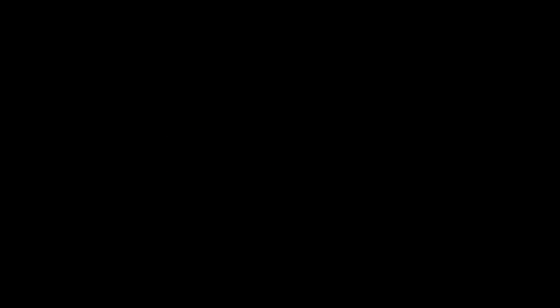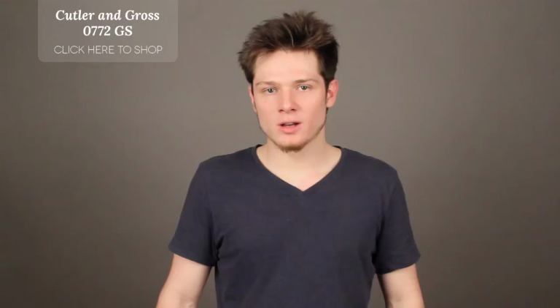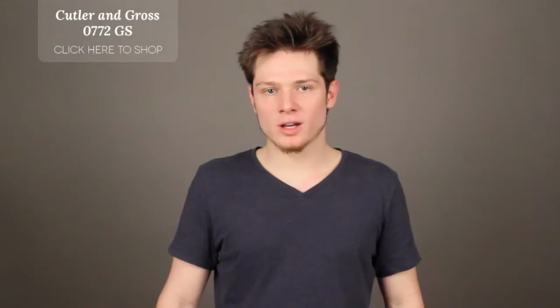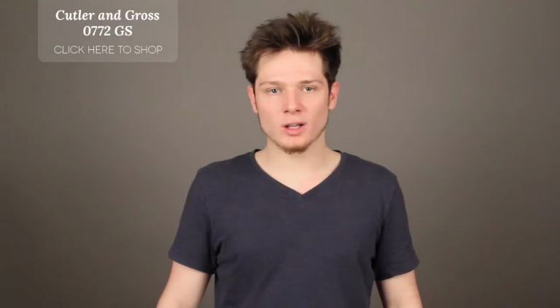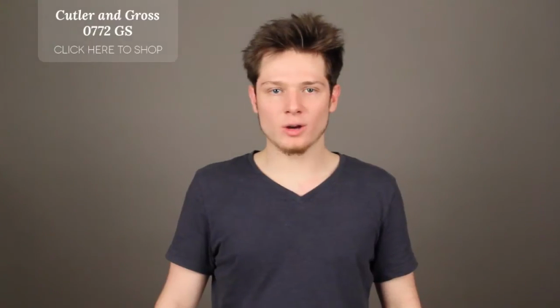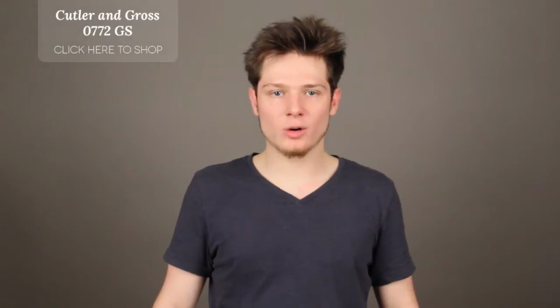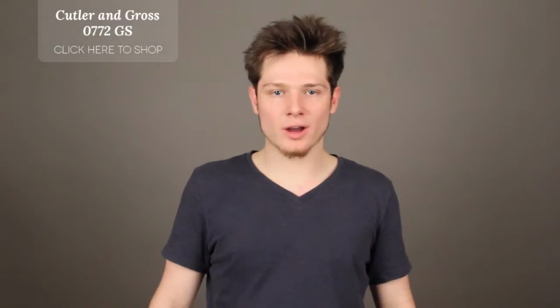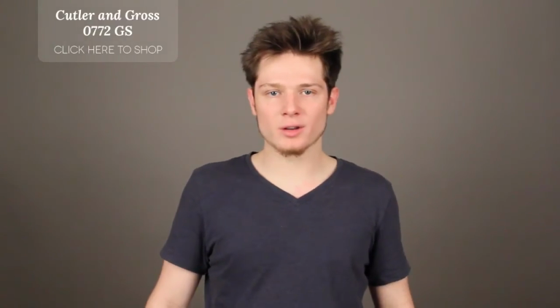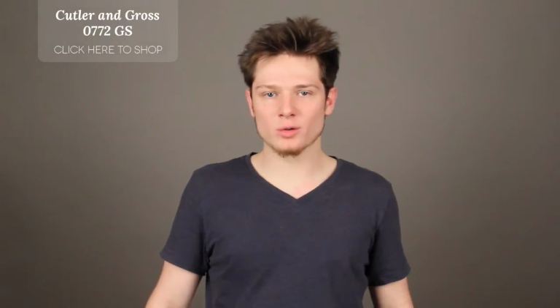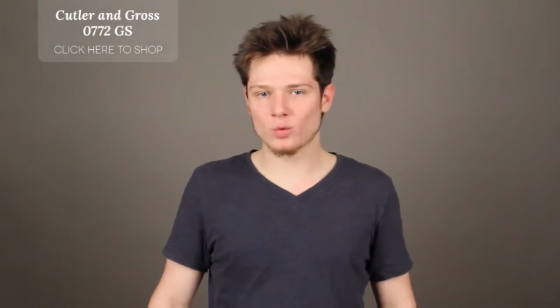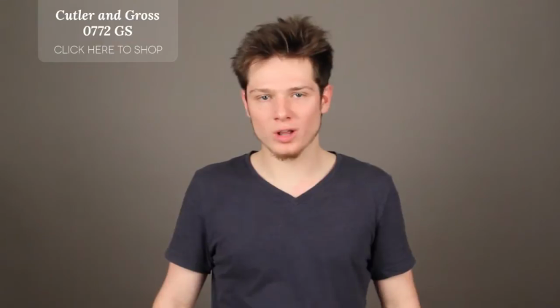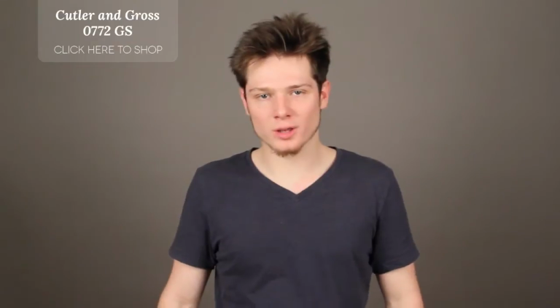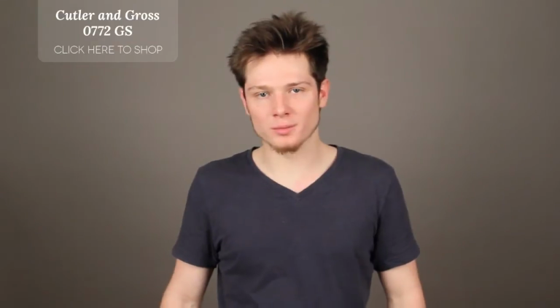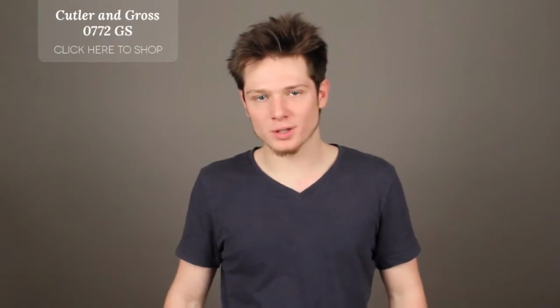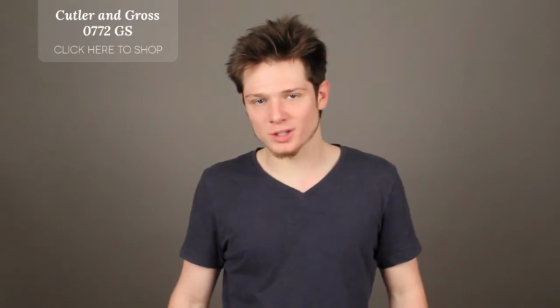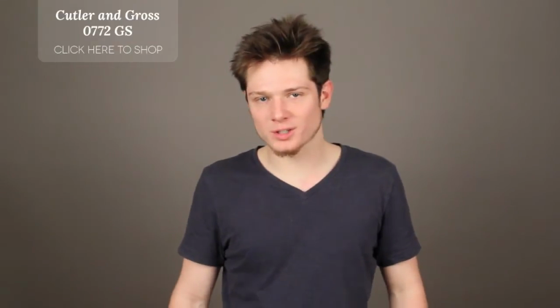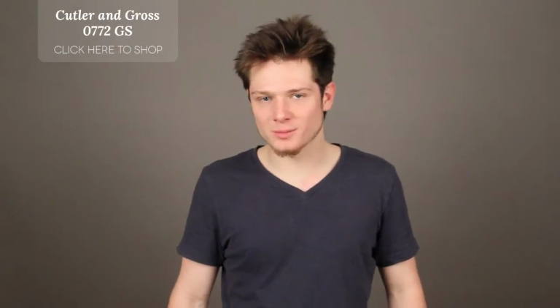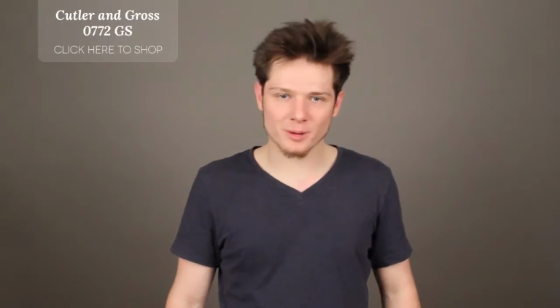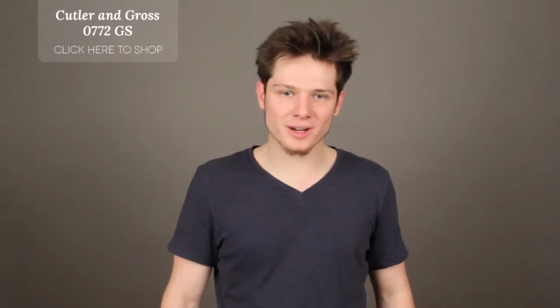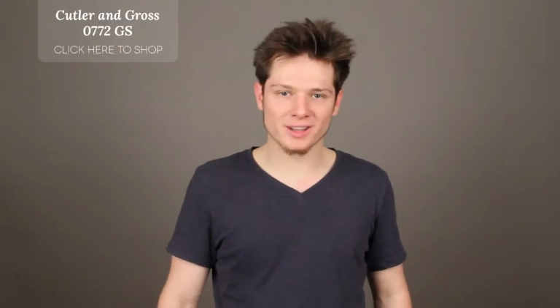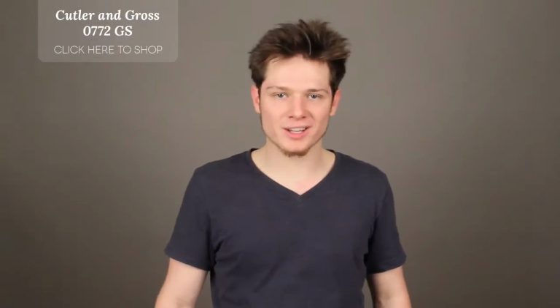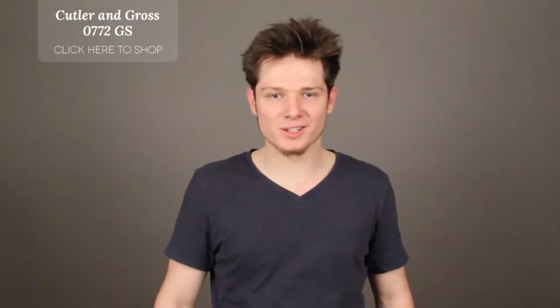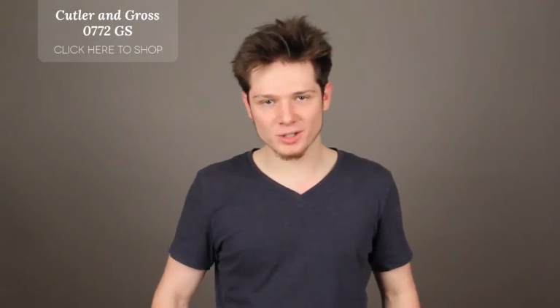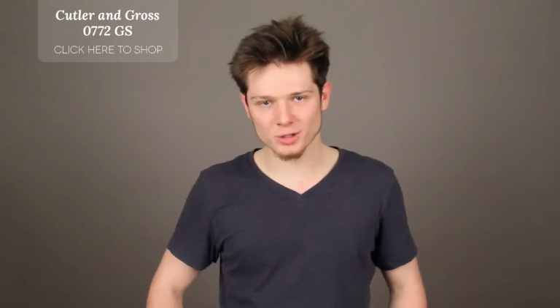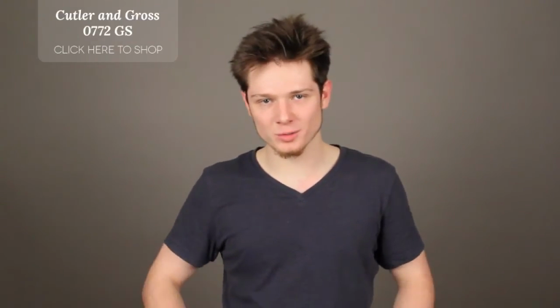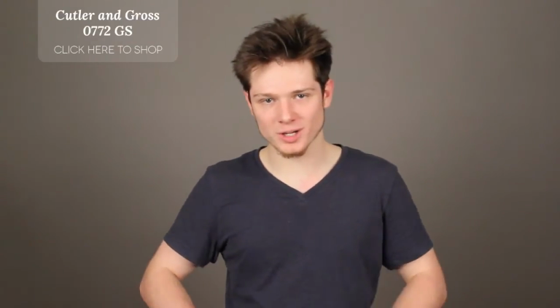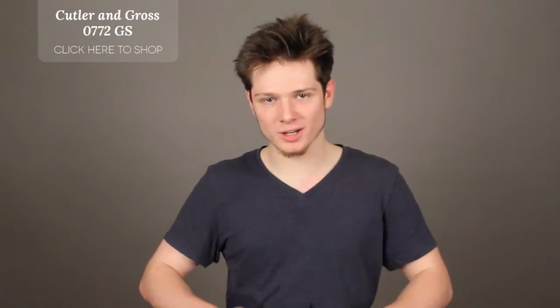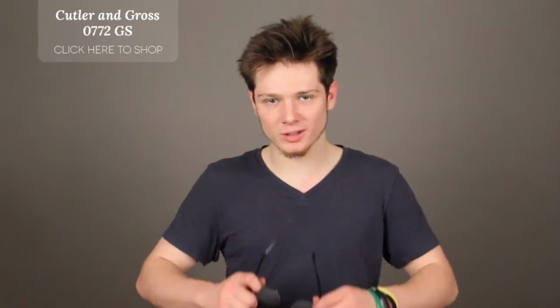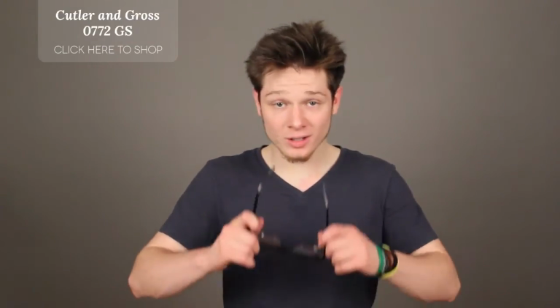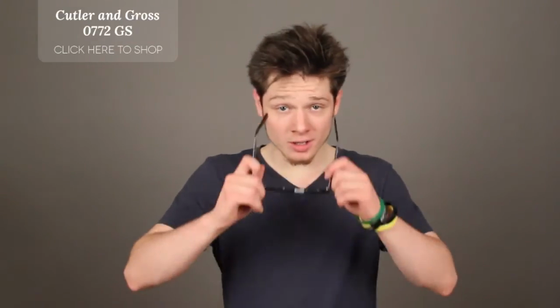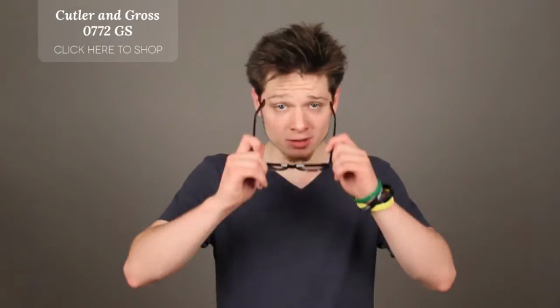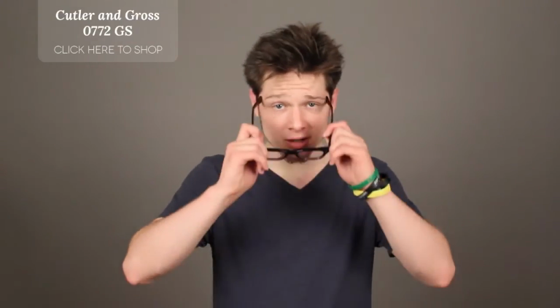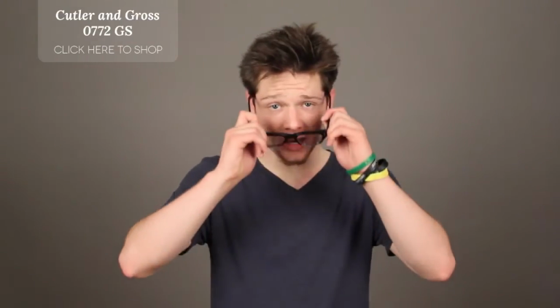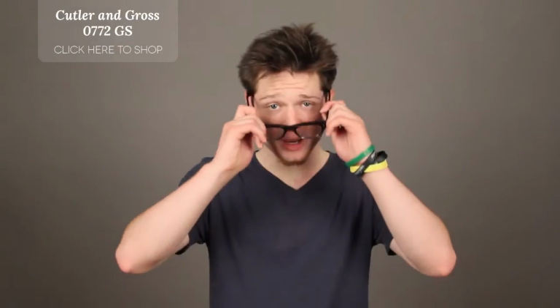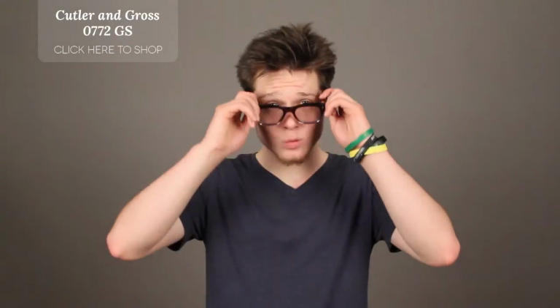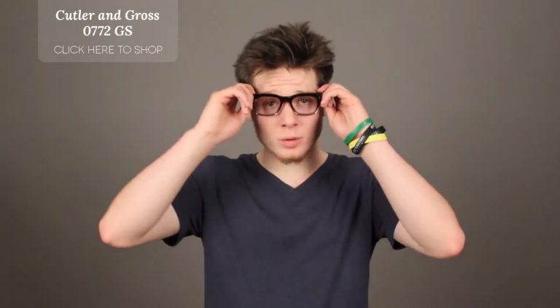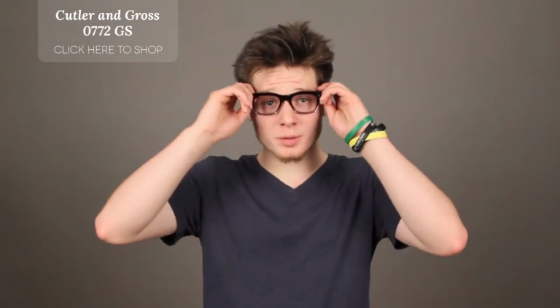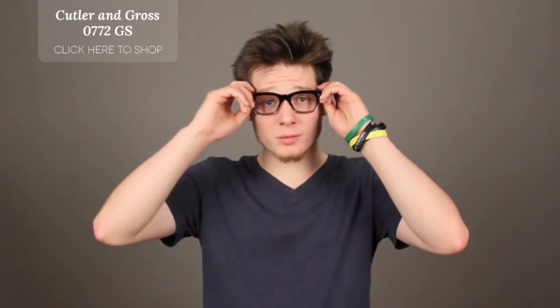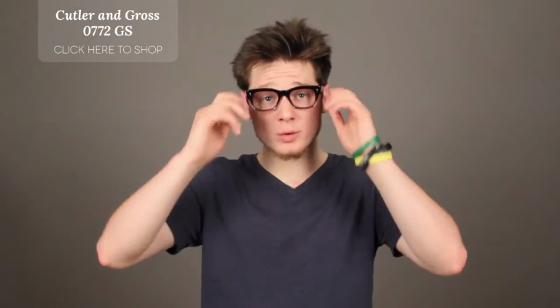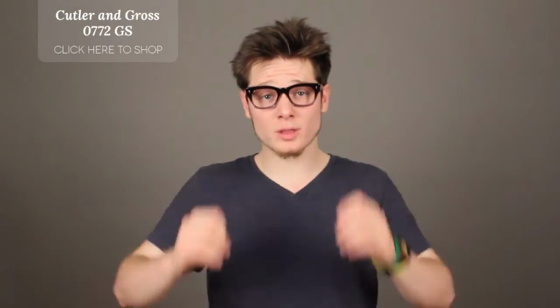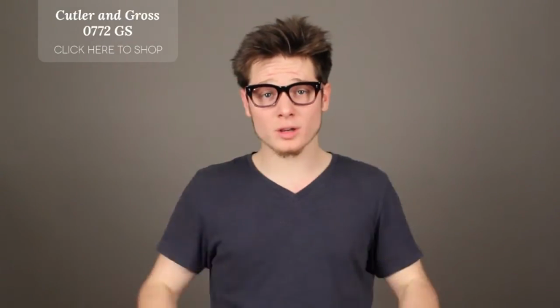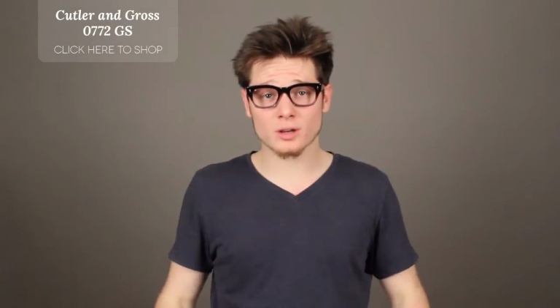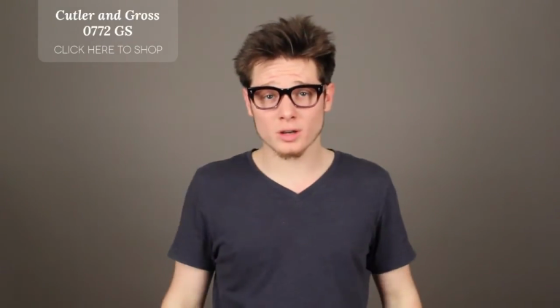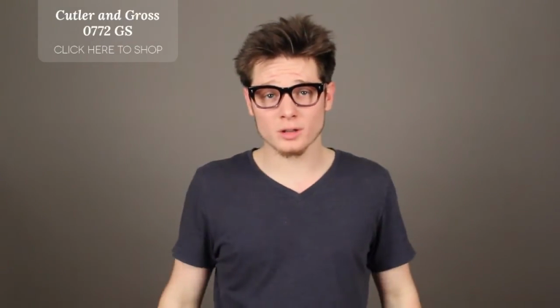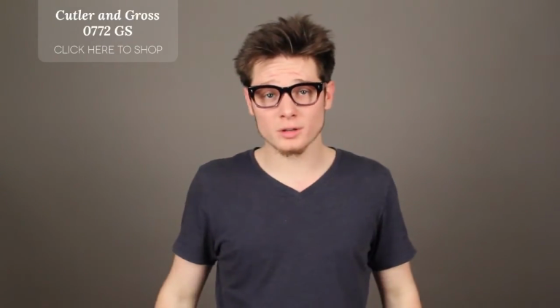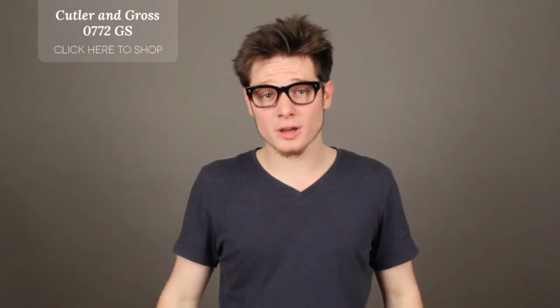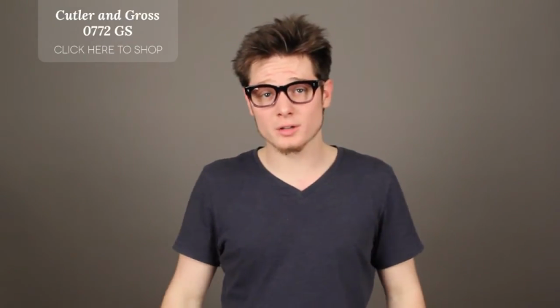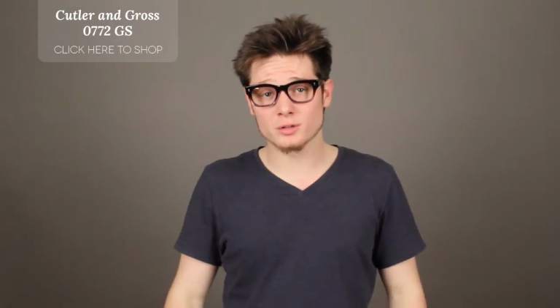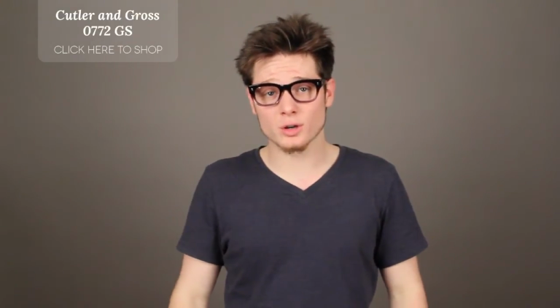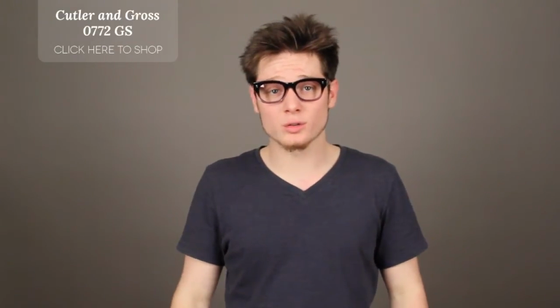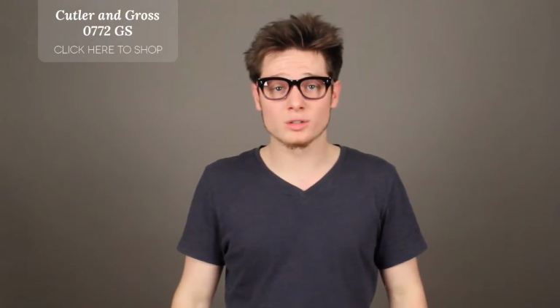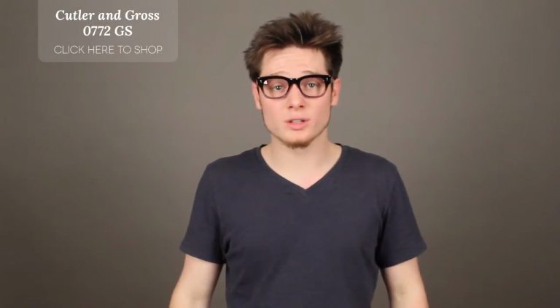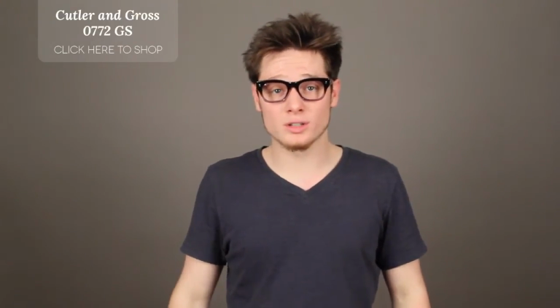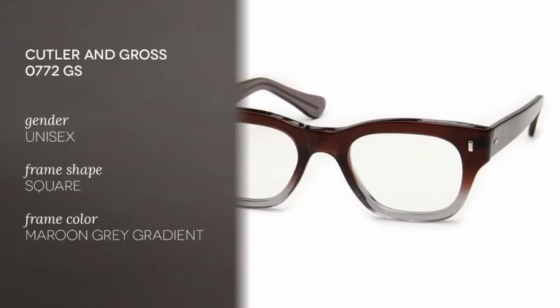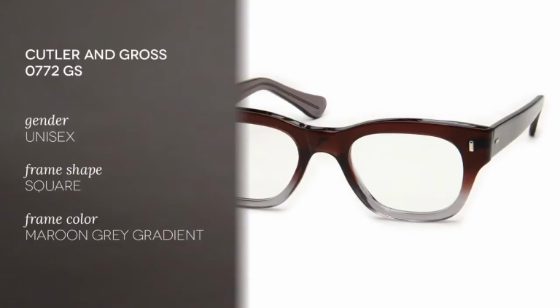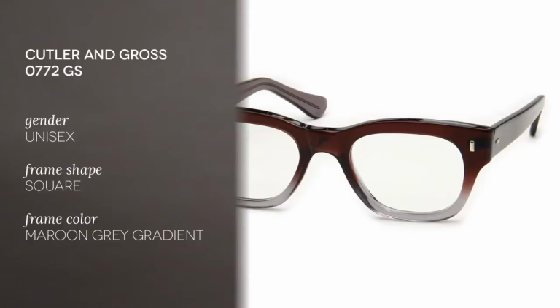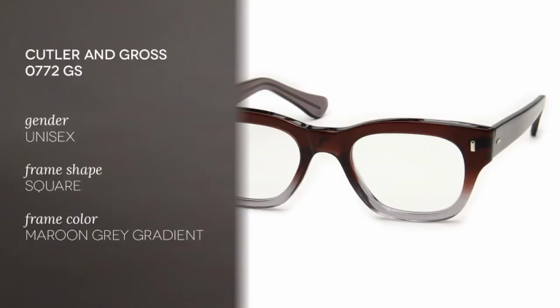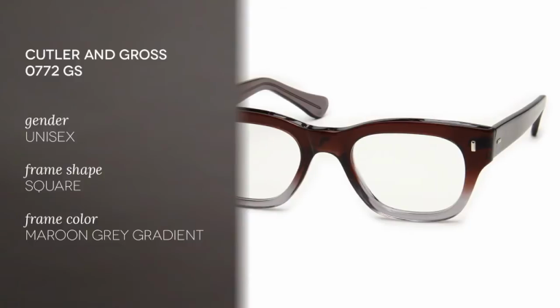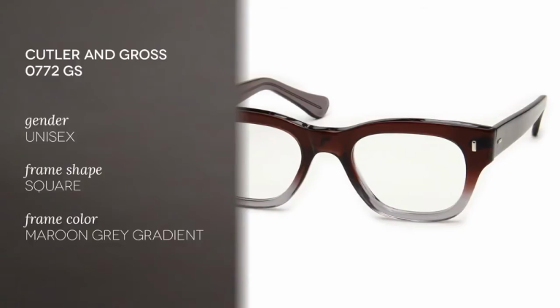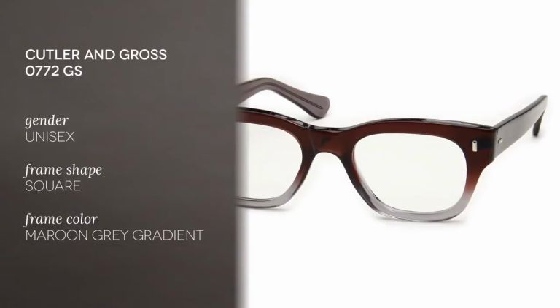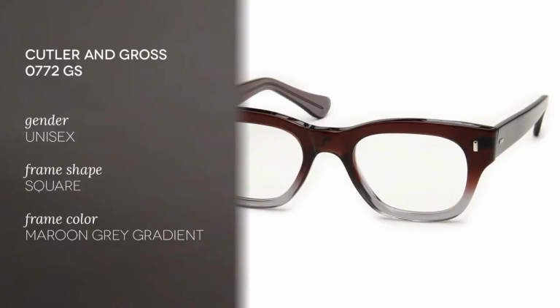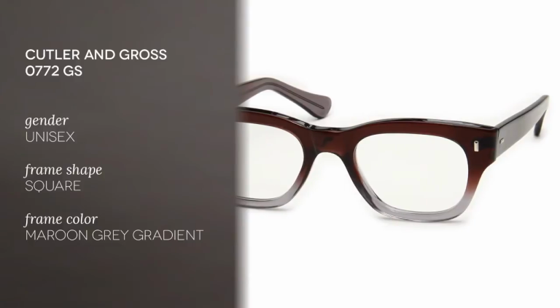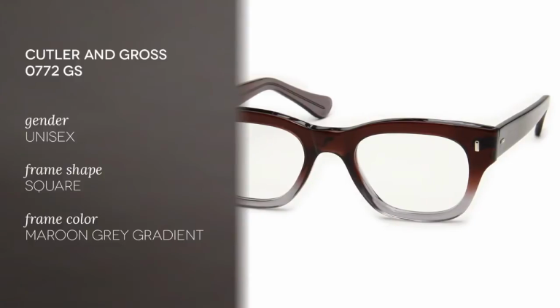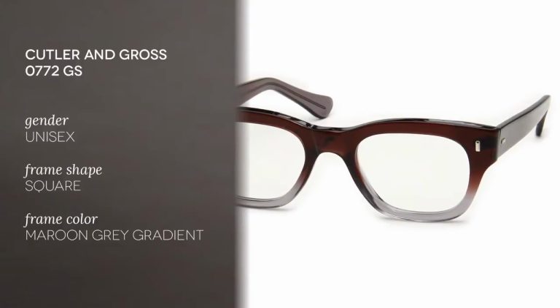Hello and welcome to the Smart by Glasses YouTube channel. Today we'll be reviewing the Cutler and Gross 0772.